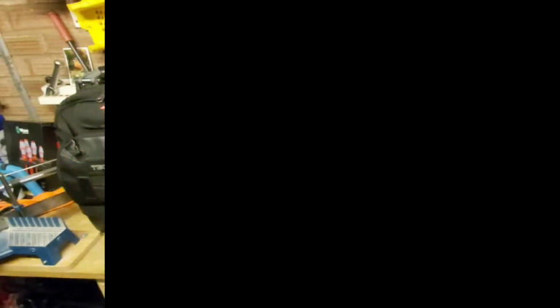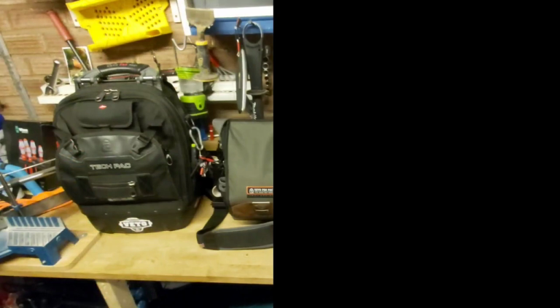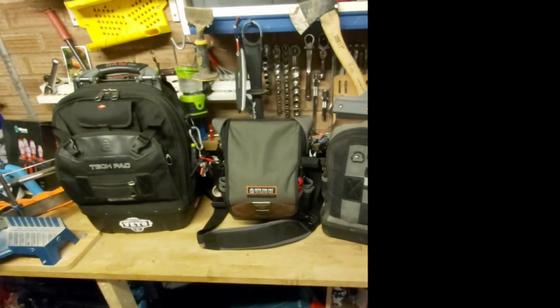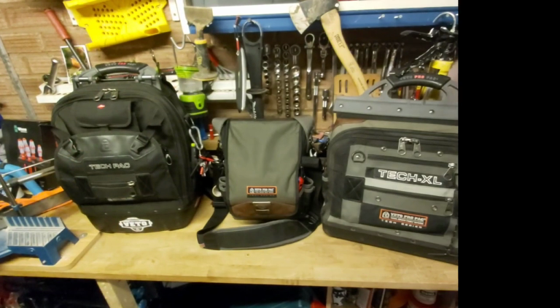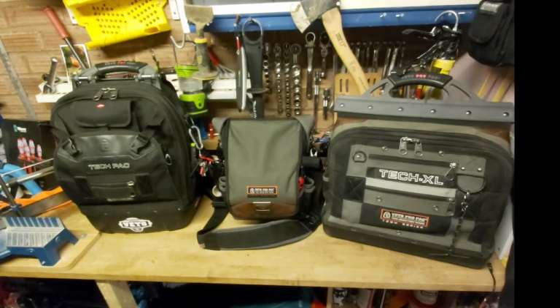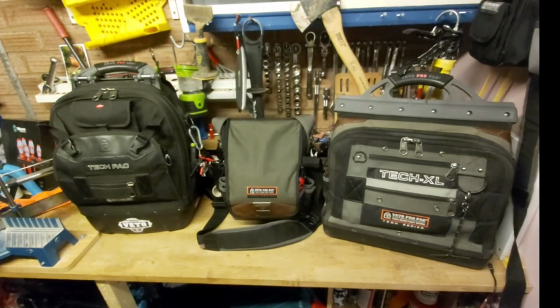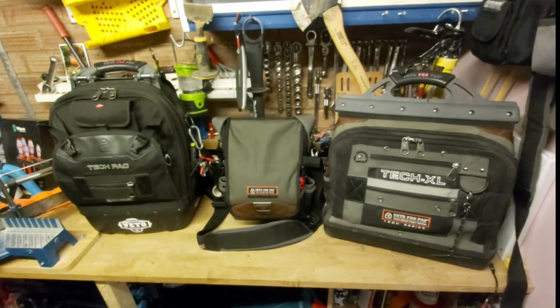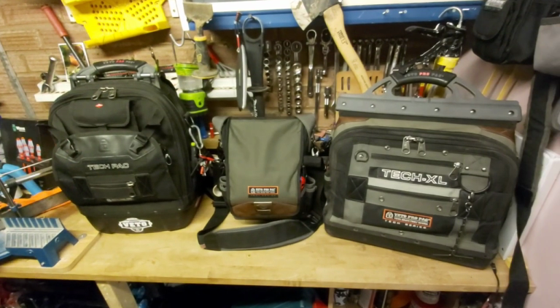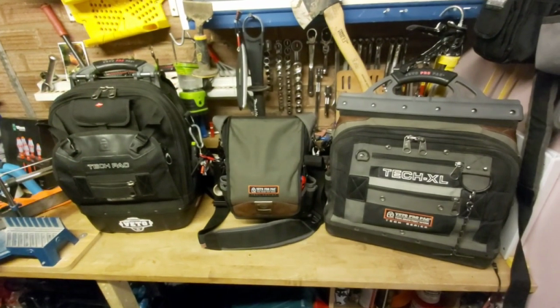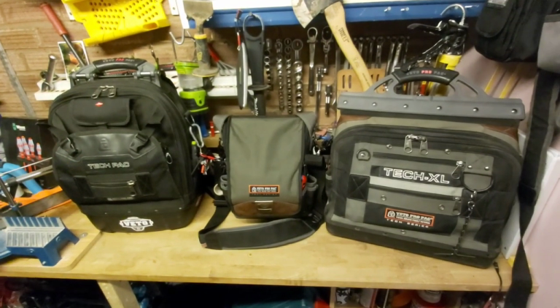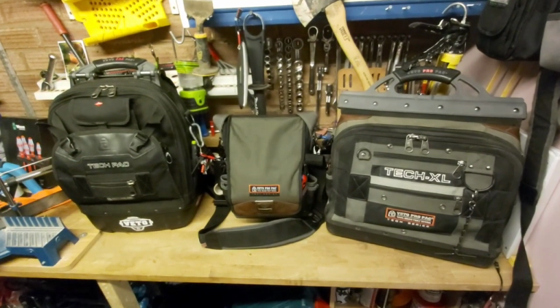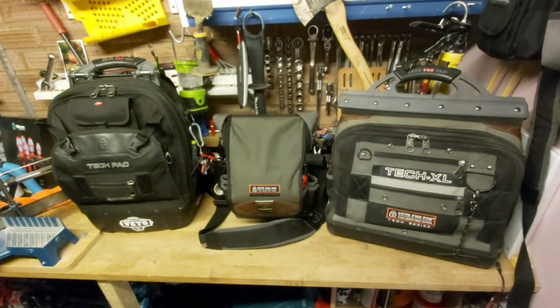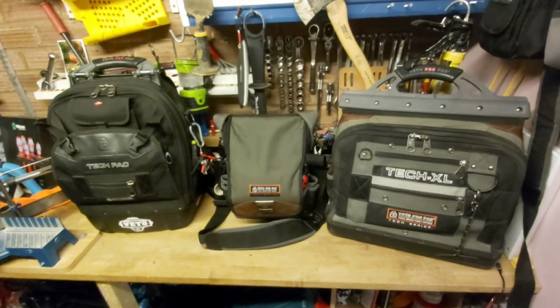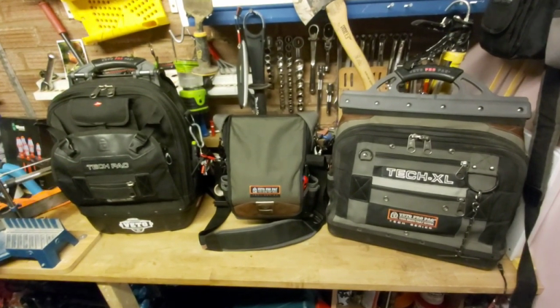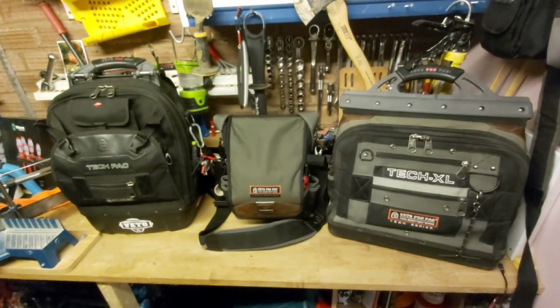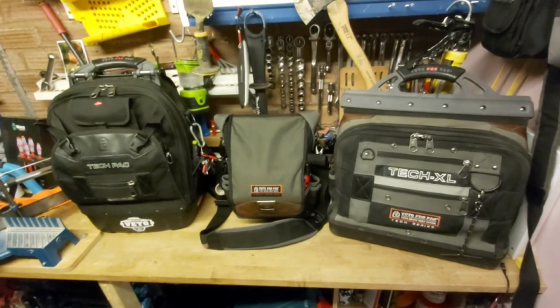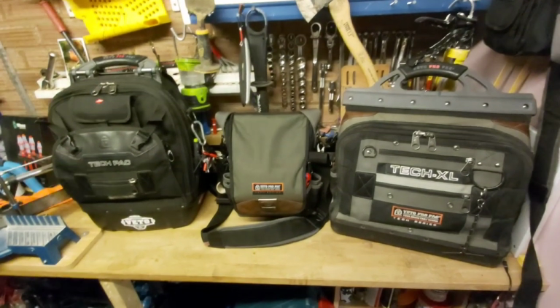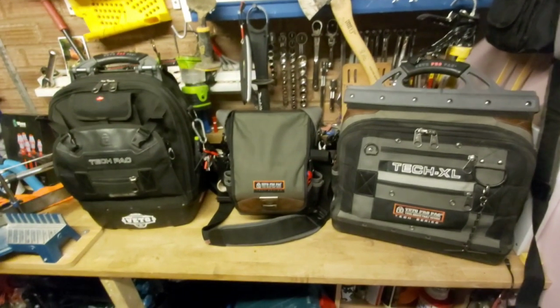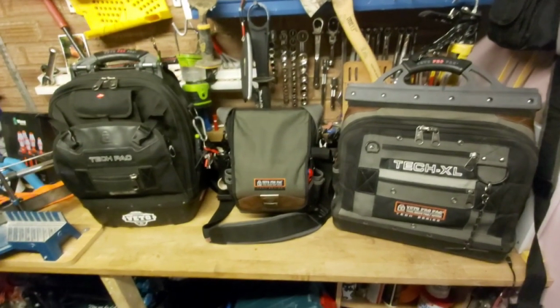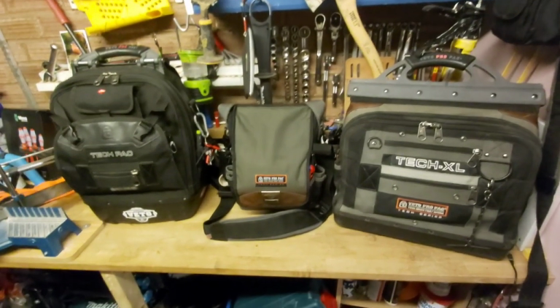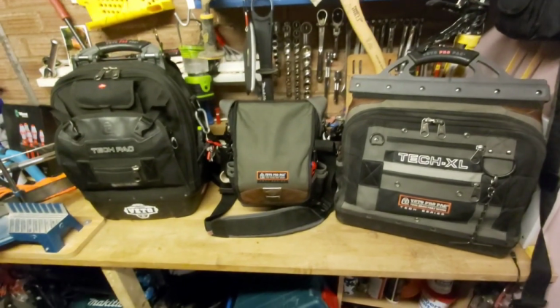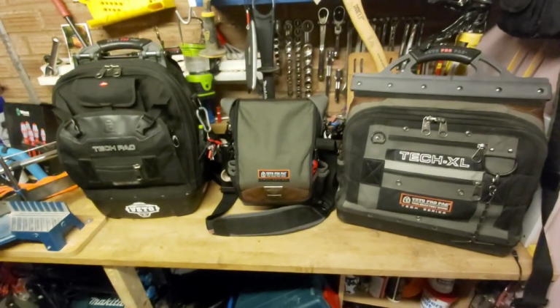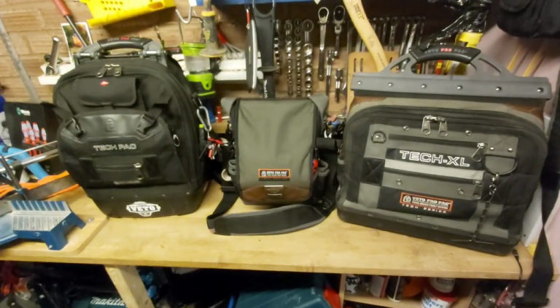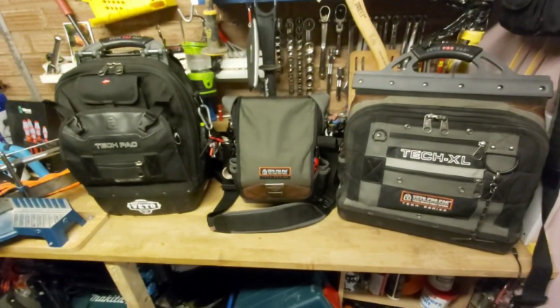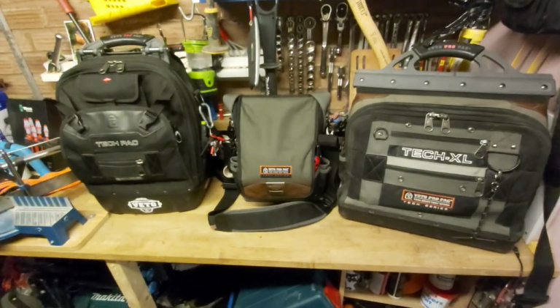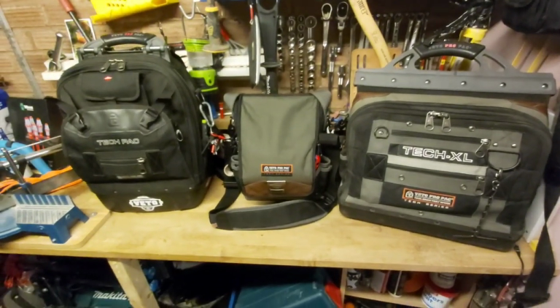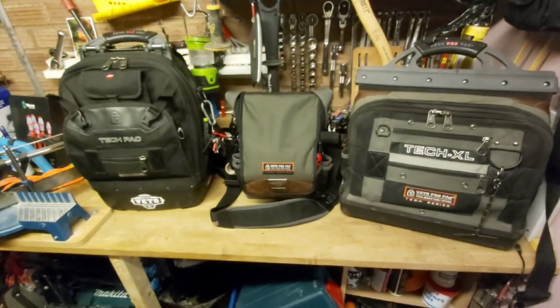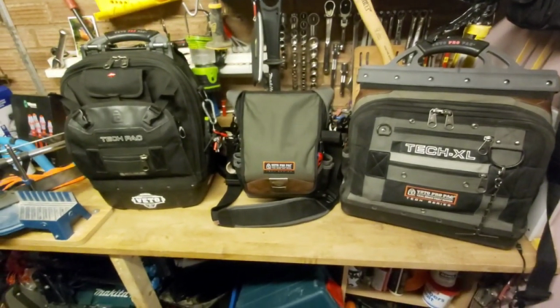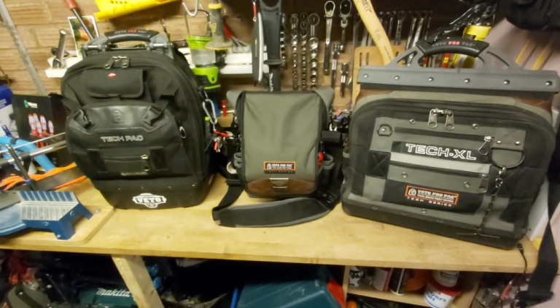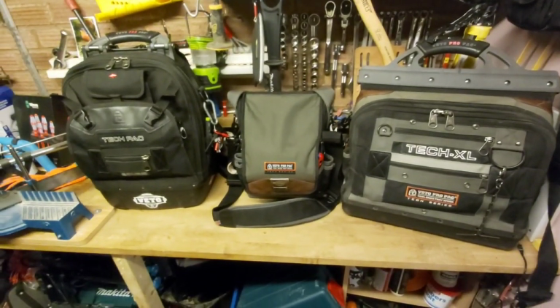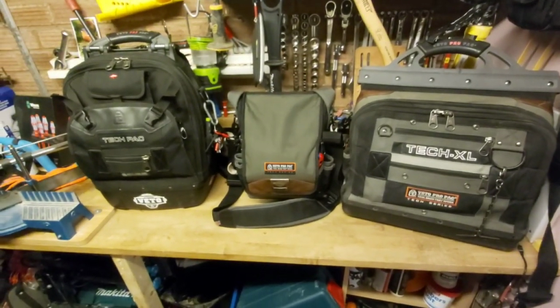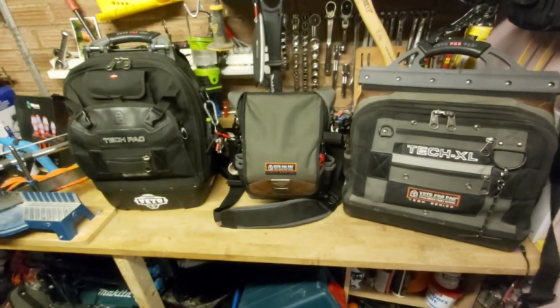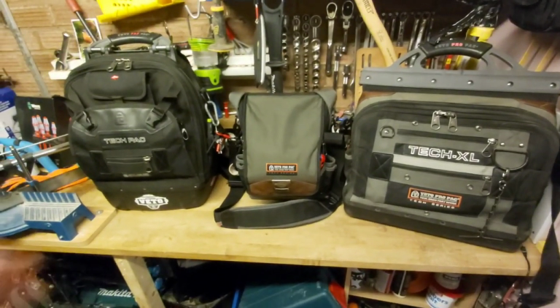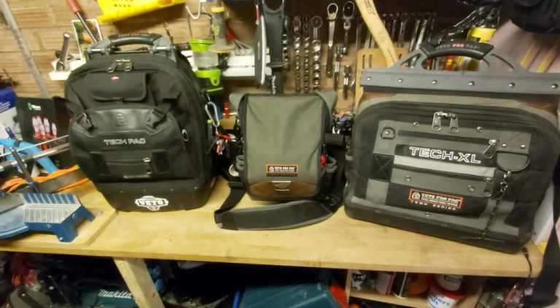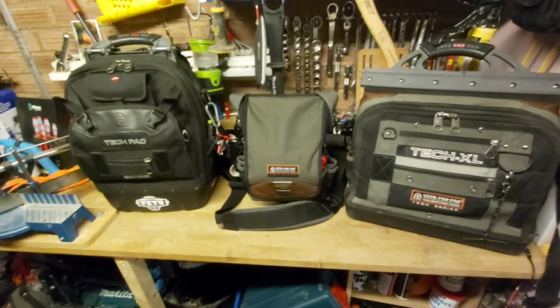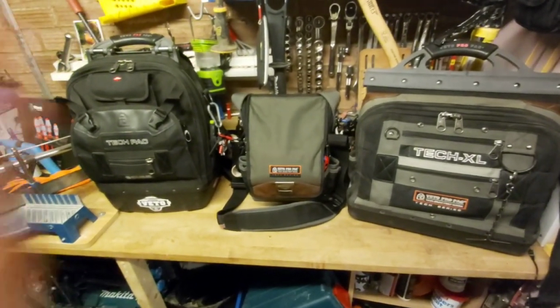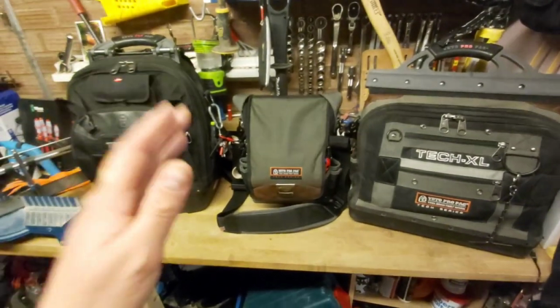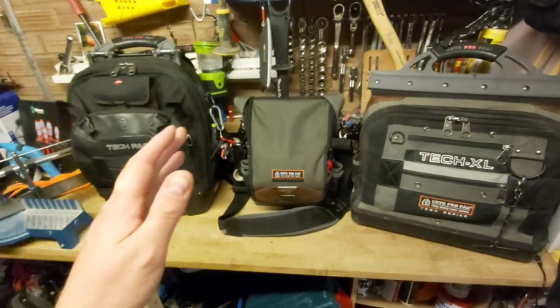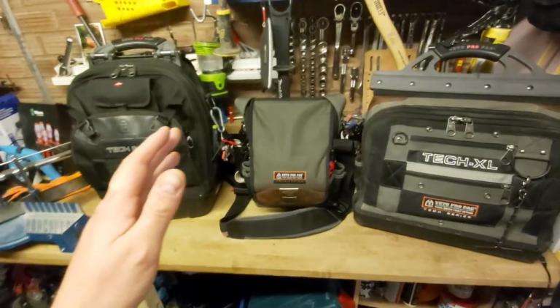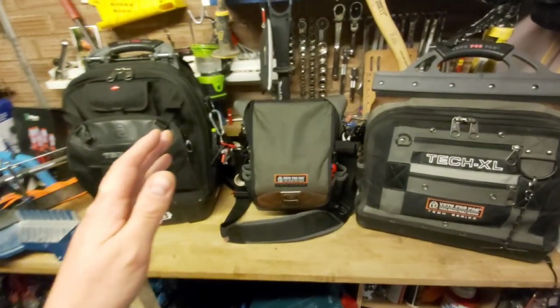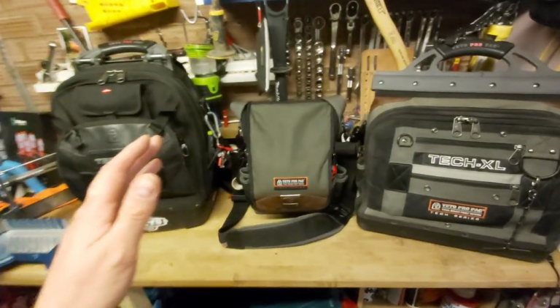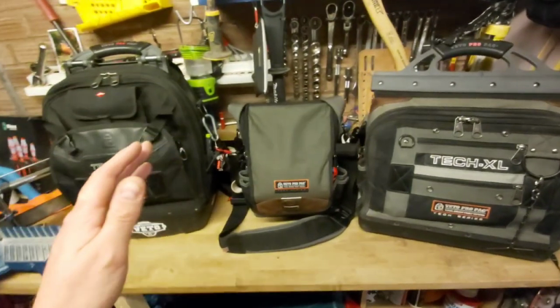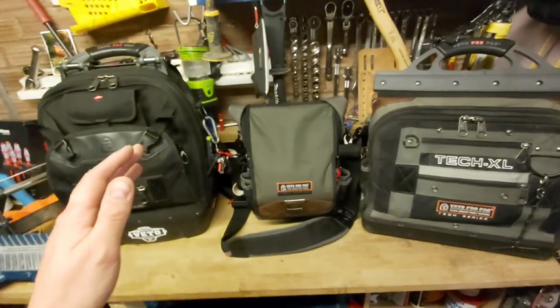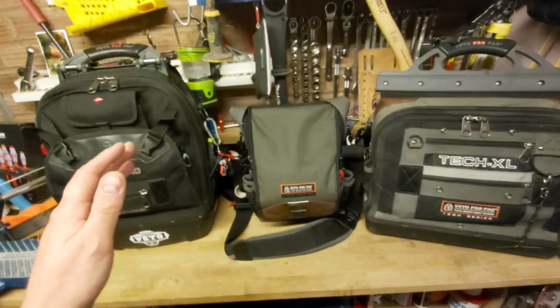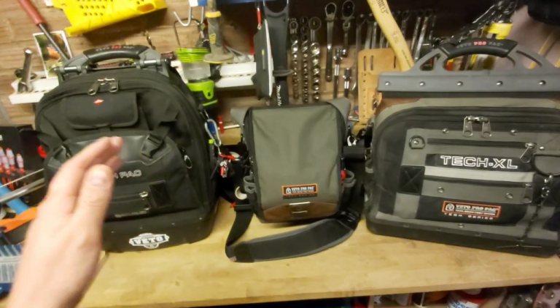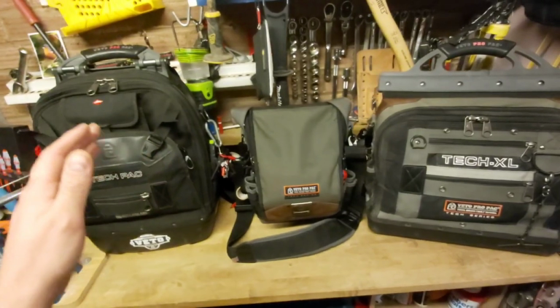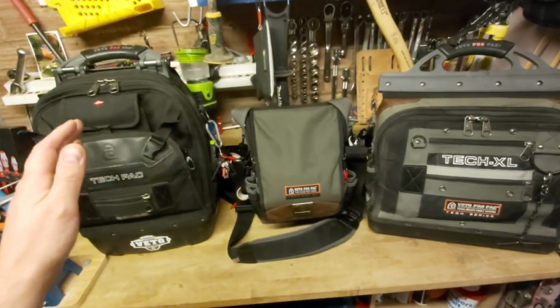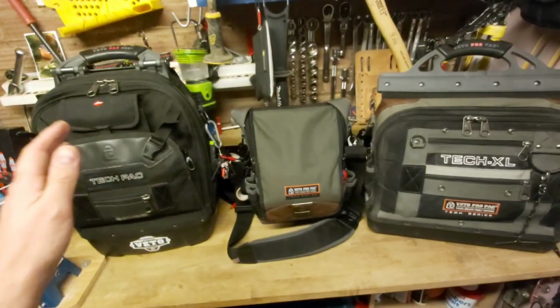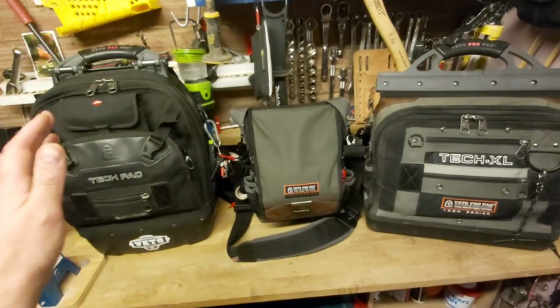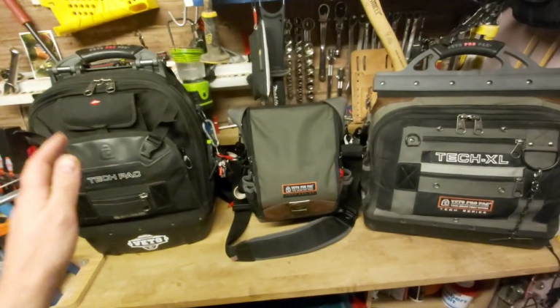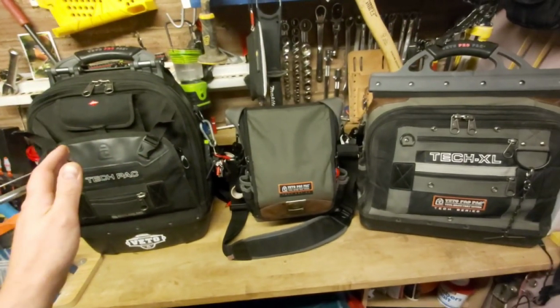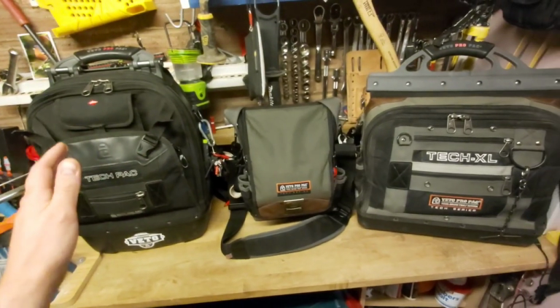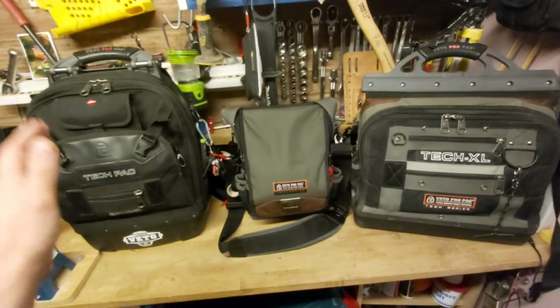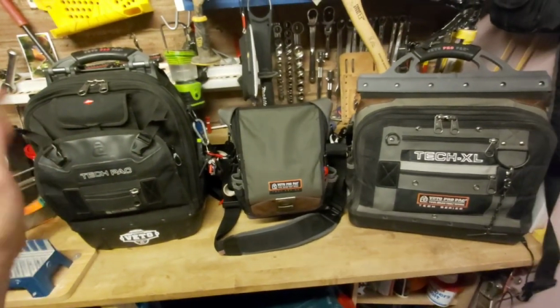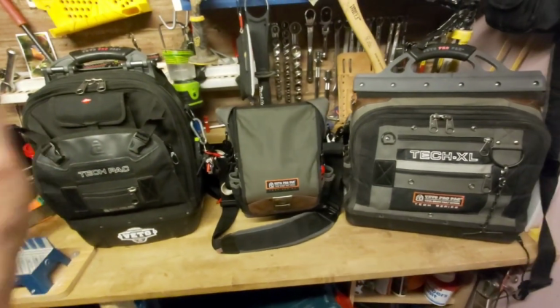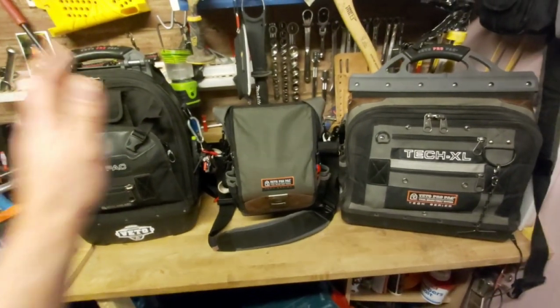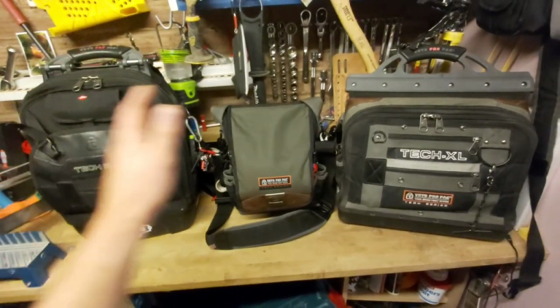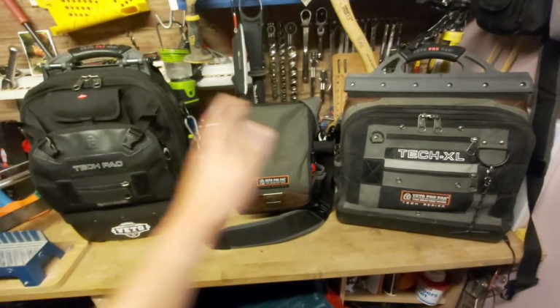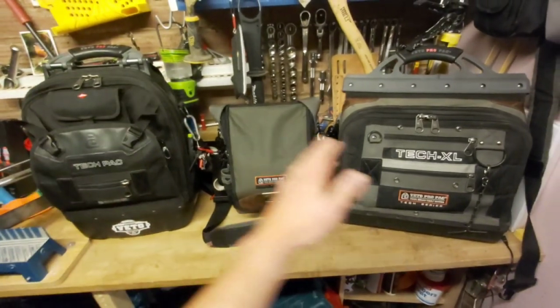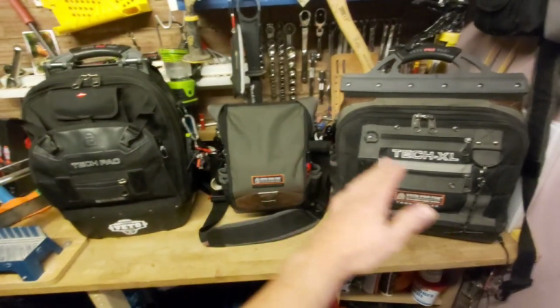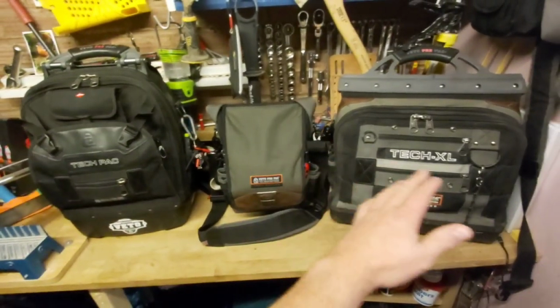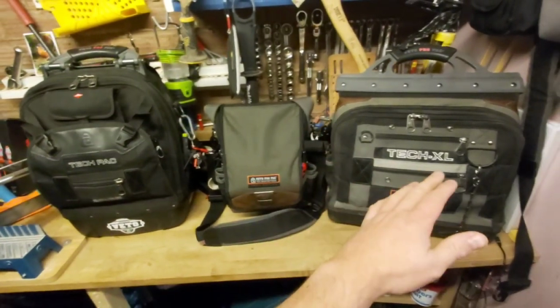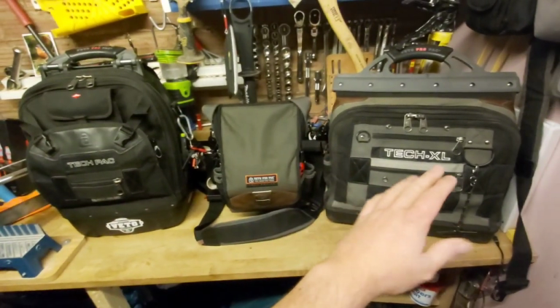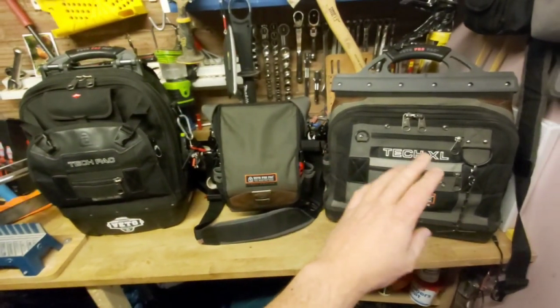Hey guys, it's Daniel from The Tool Room. How are you all doing this evening? Tonight, I'd like to do one of my favourite things, and that is to do some tool bag tours.